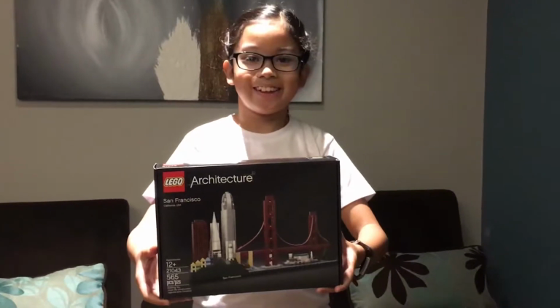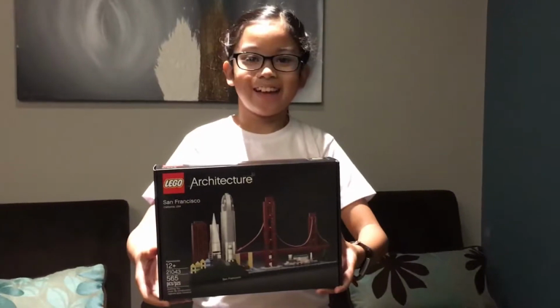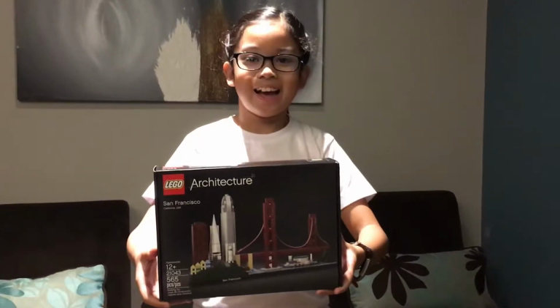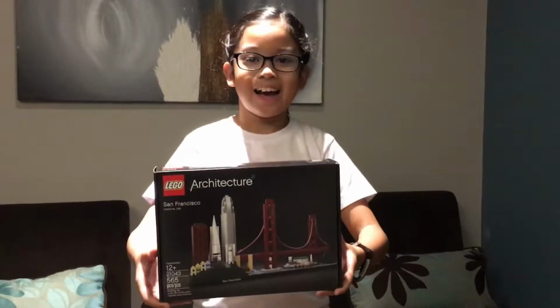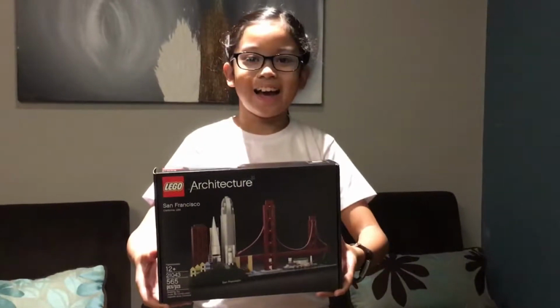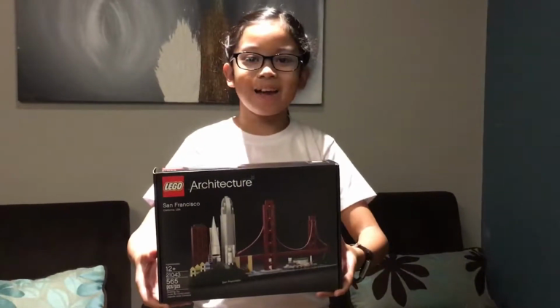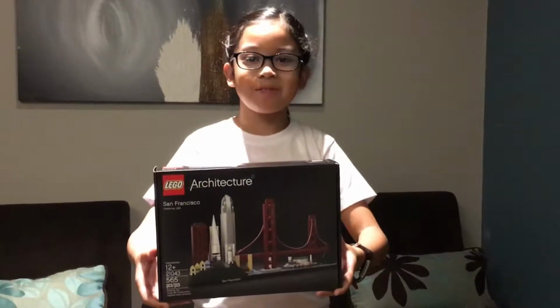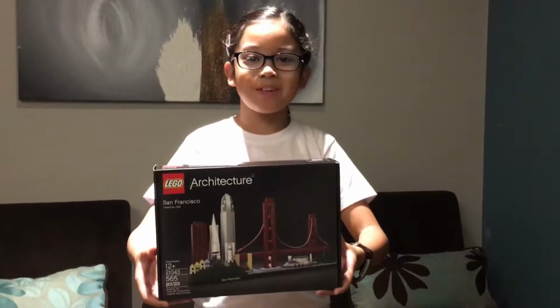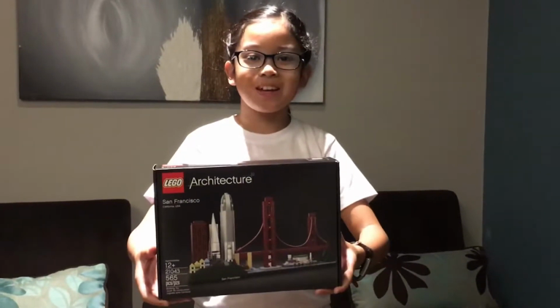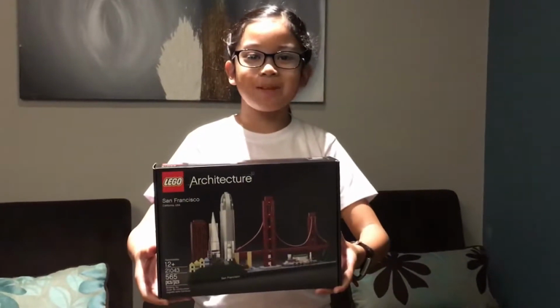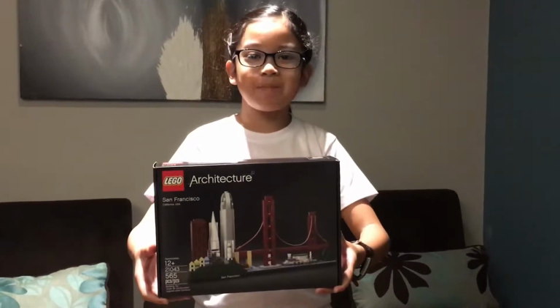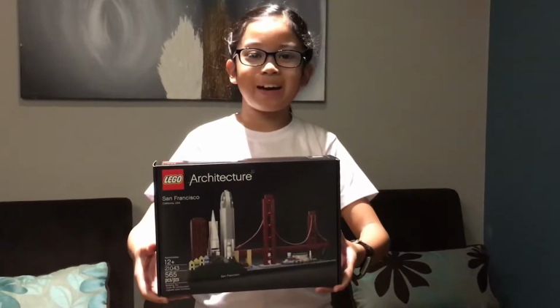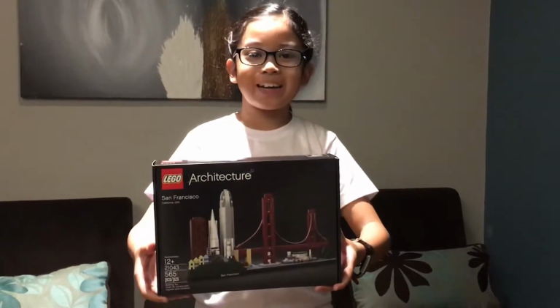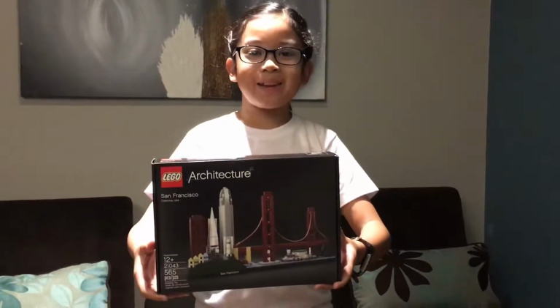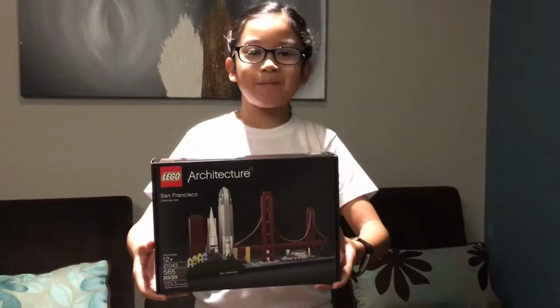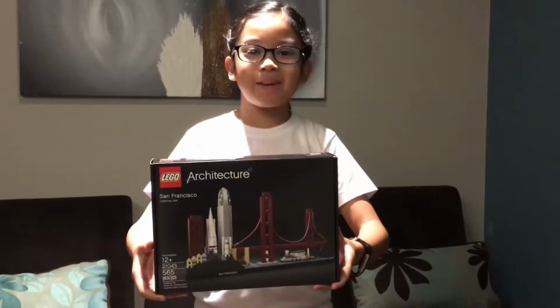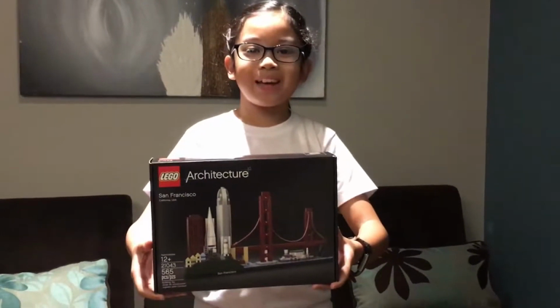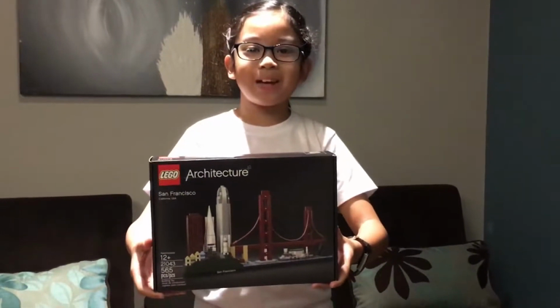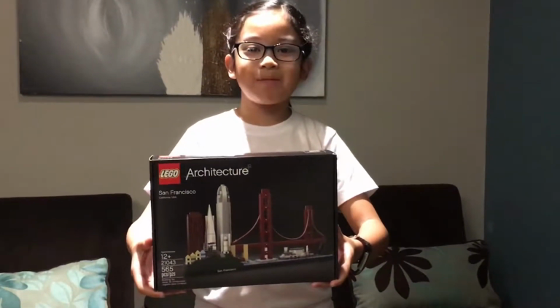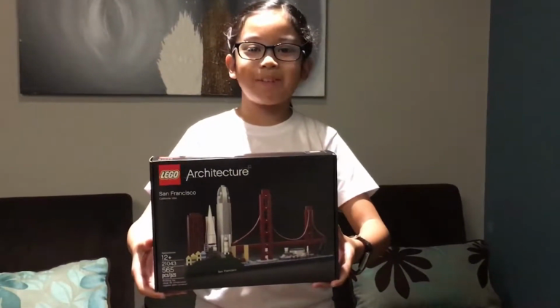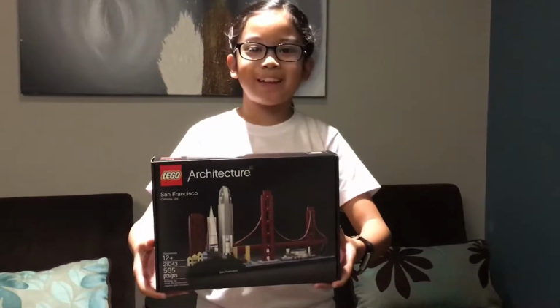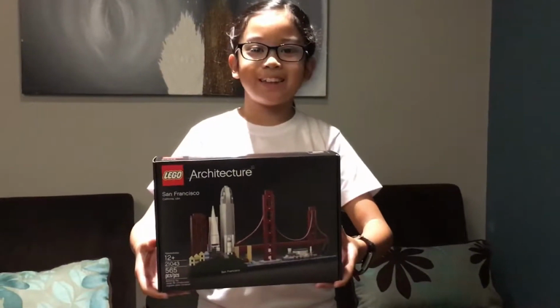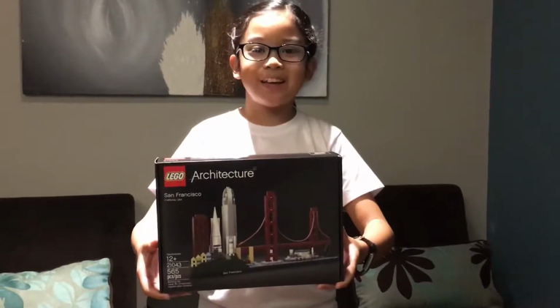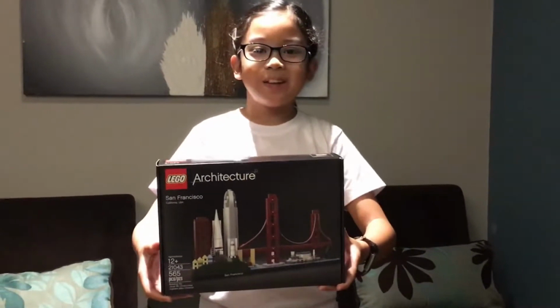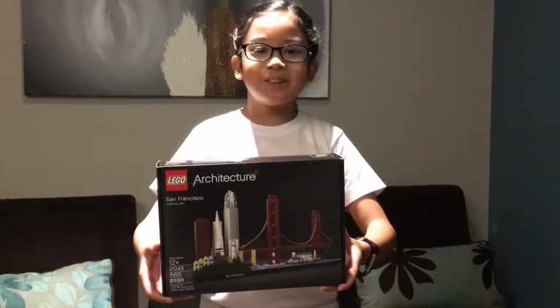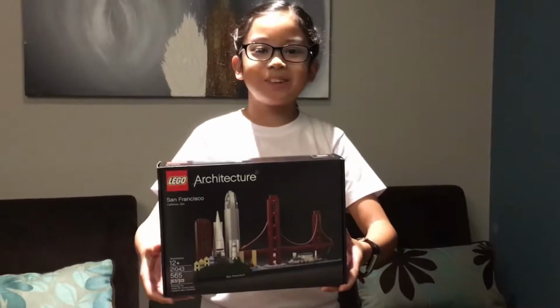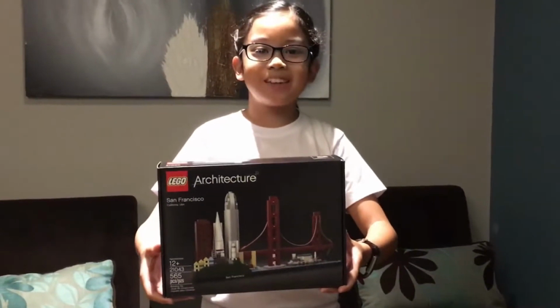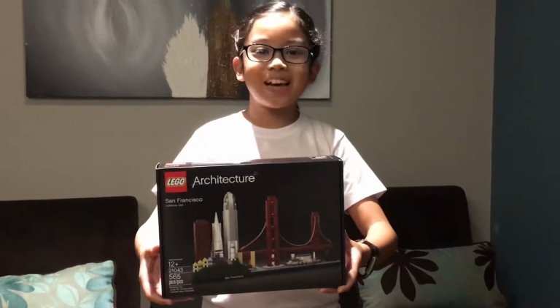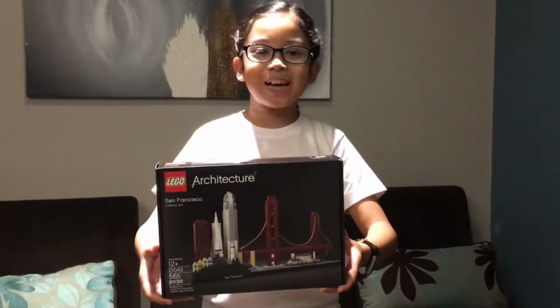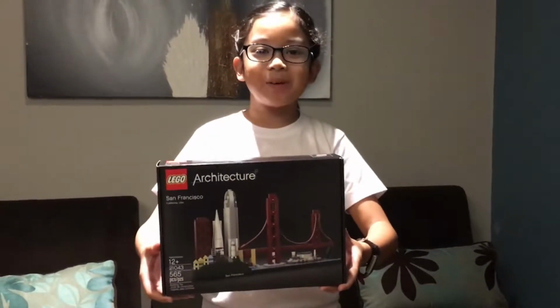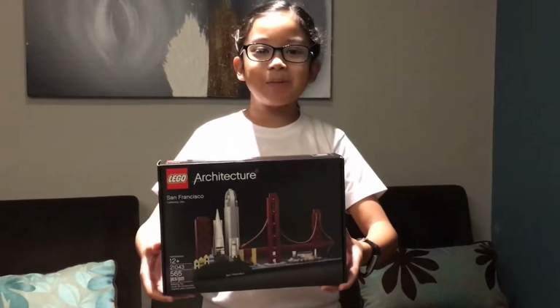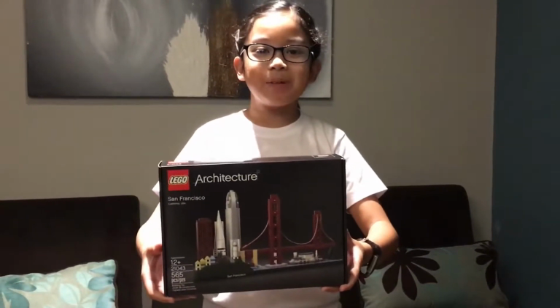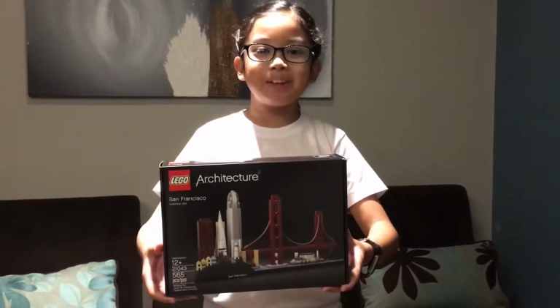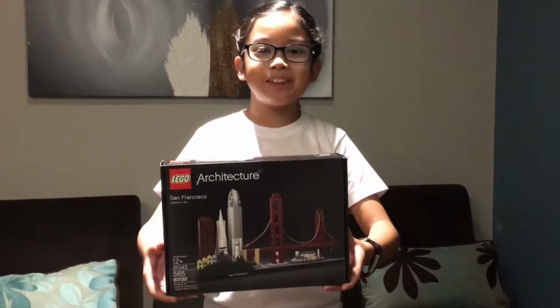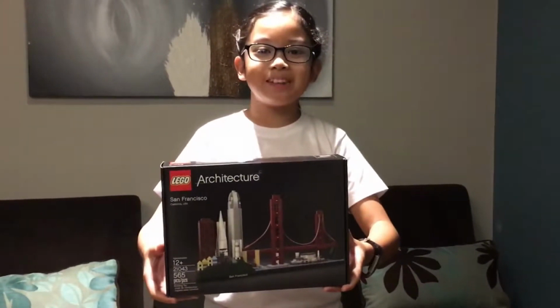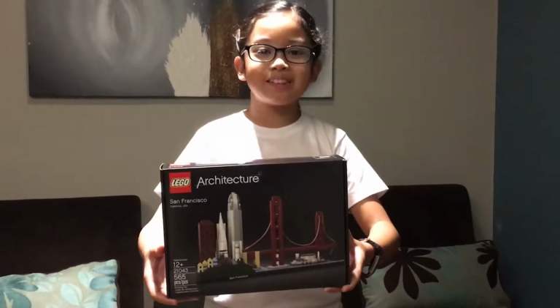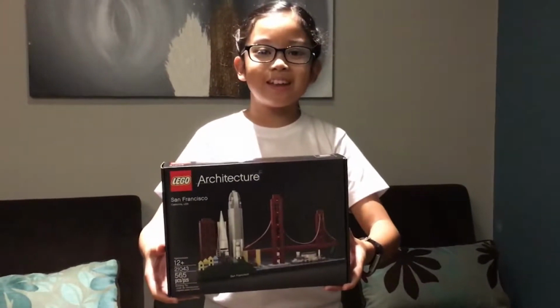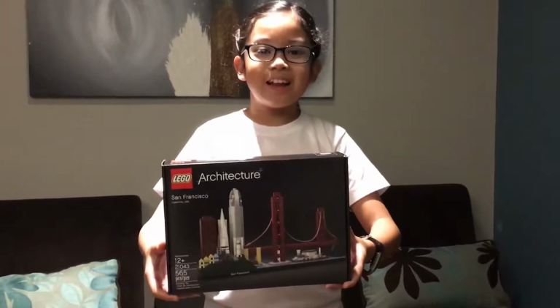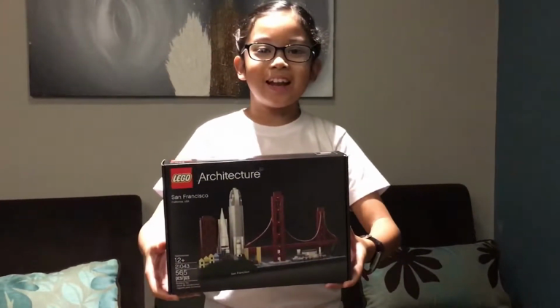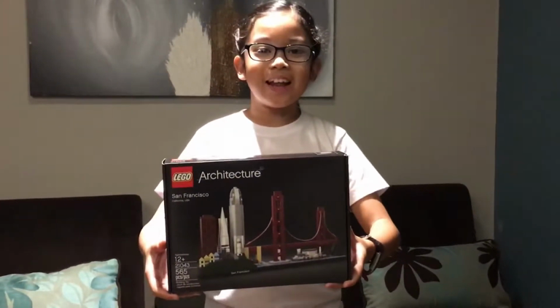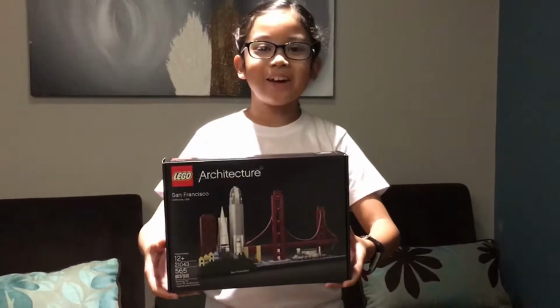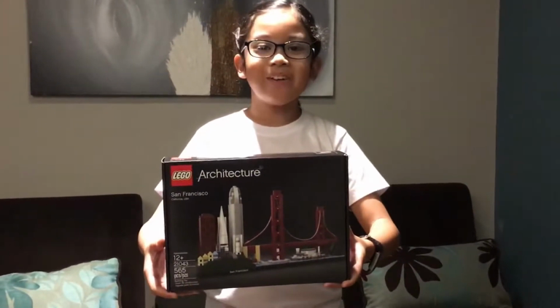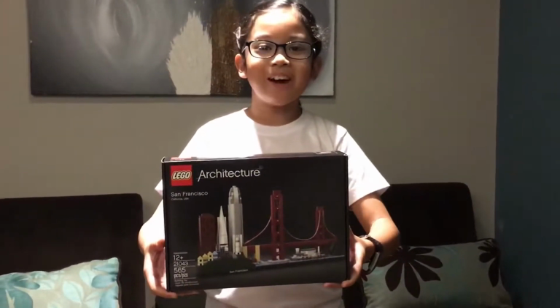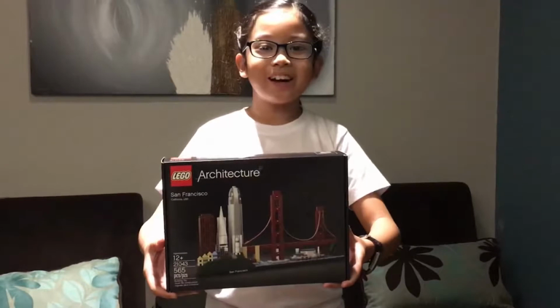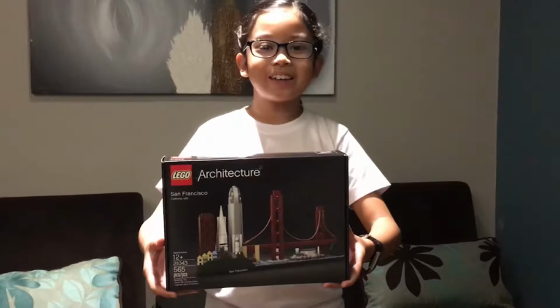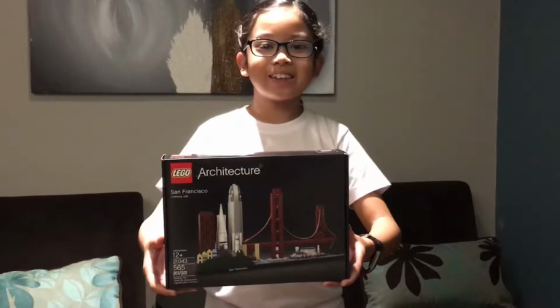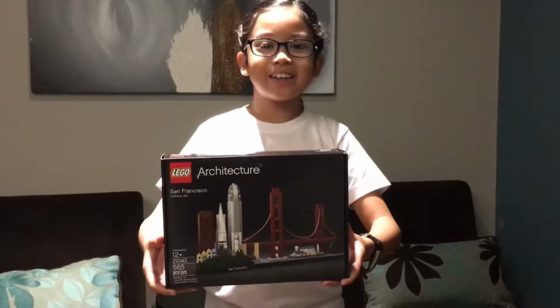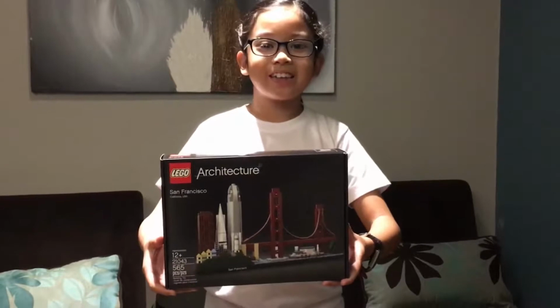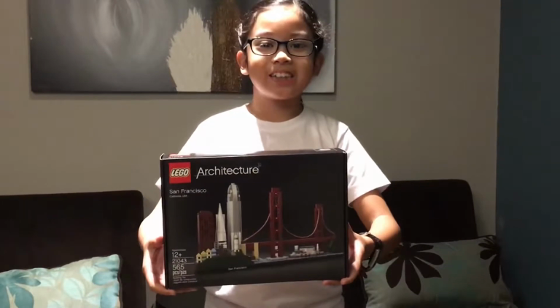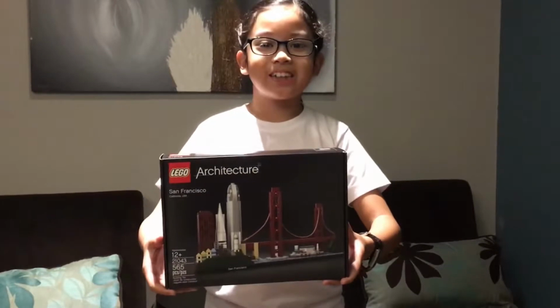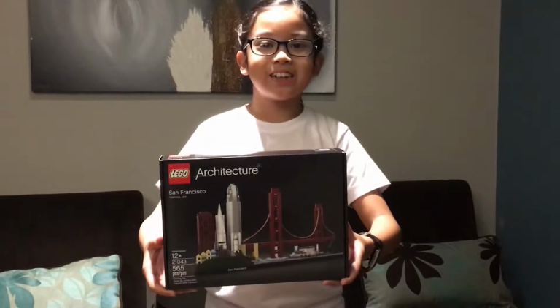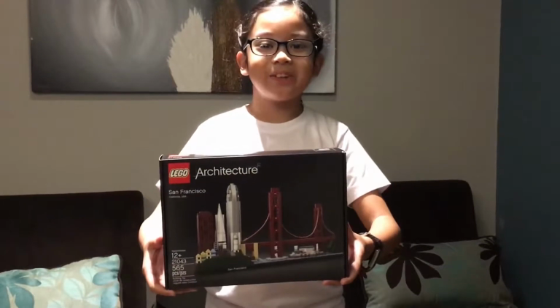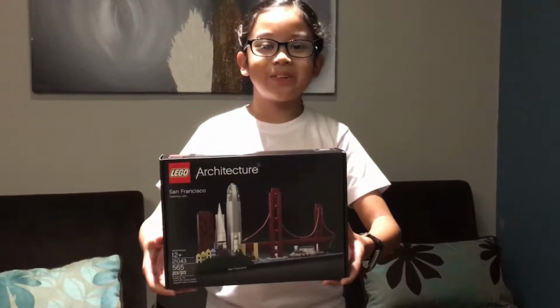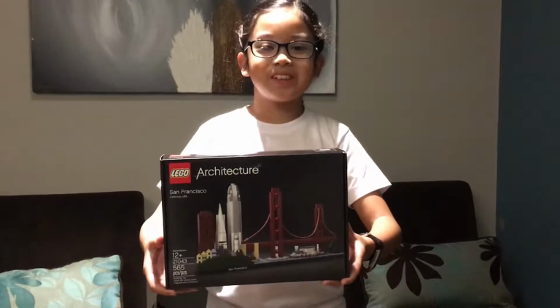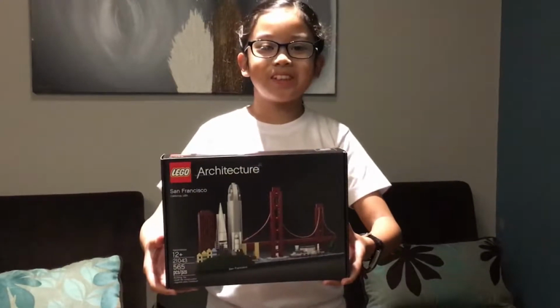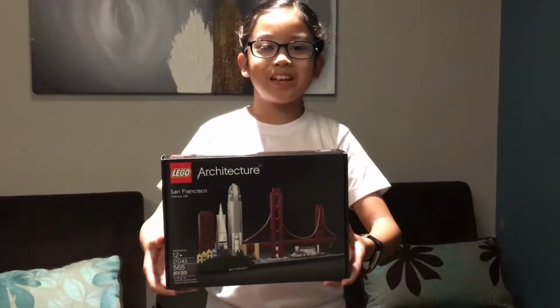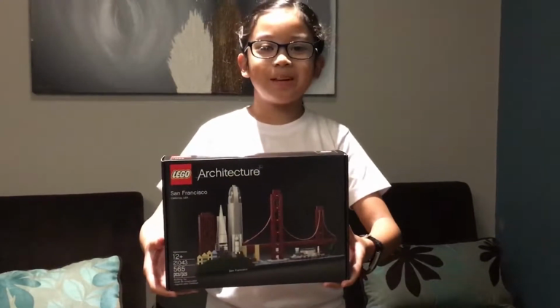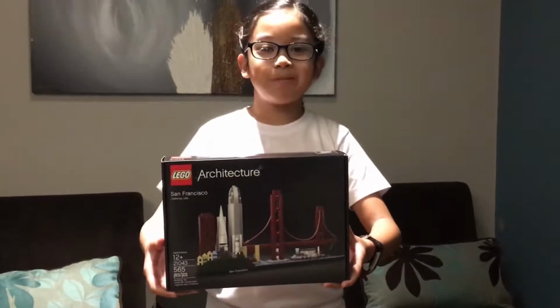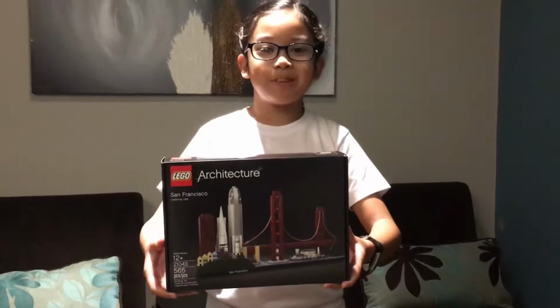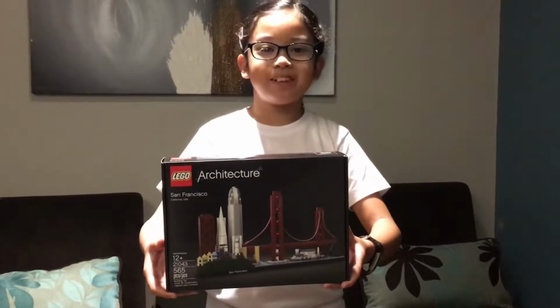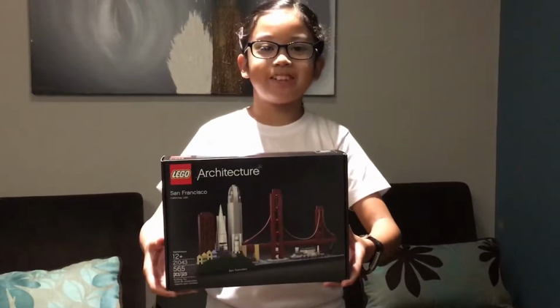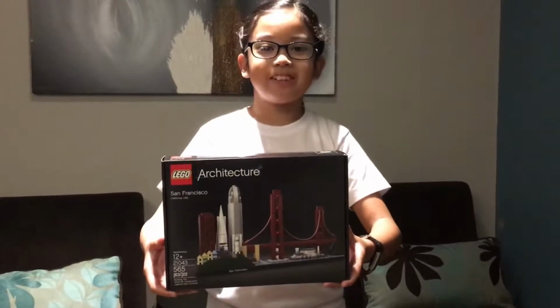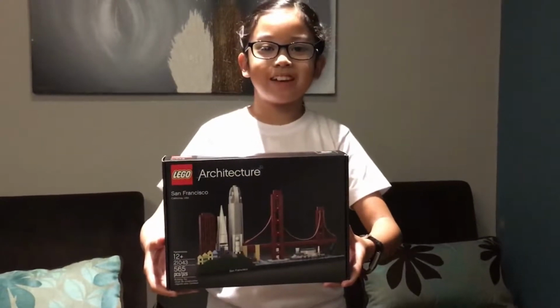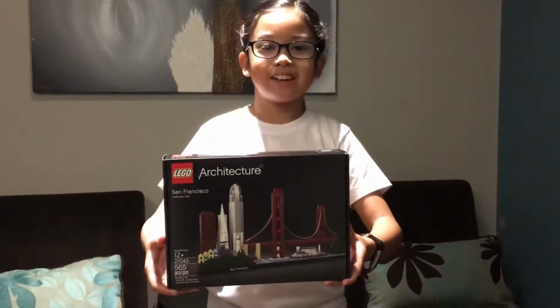Hi everyone, I'm back on the Day of Land. Today I will build this Lego Architecture Golden Gate Bridge Set.